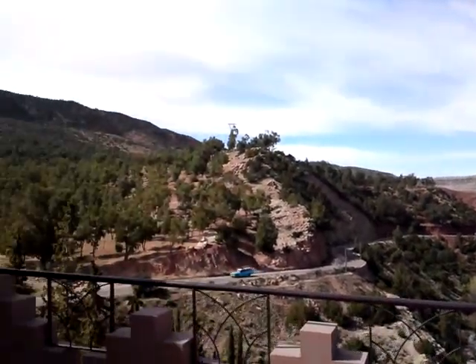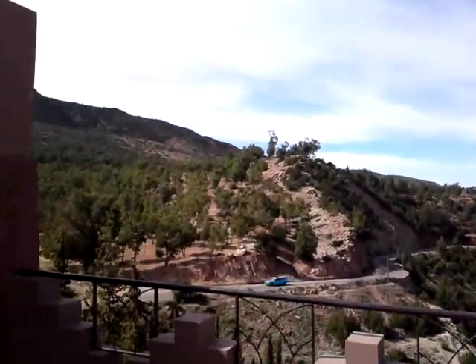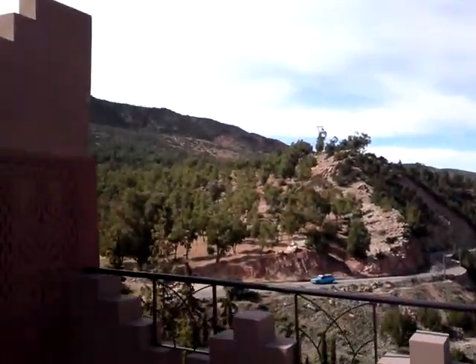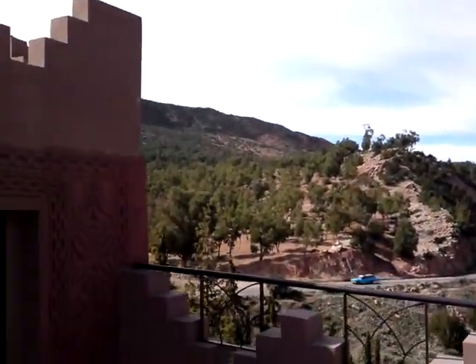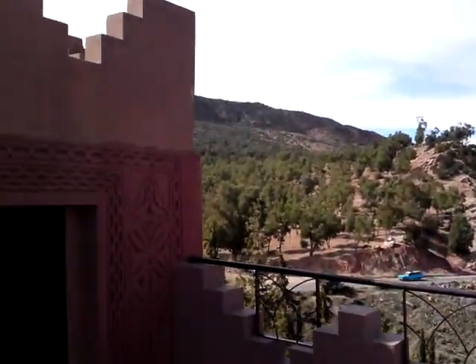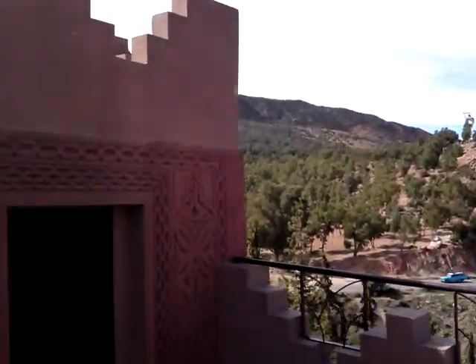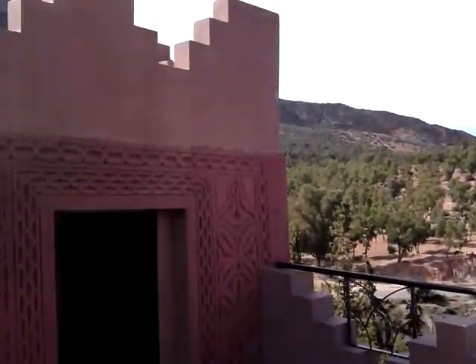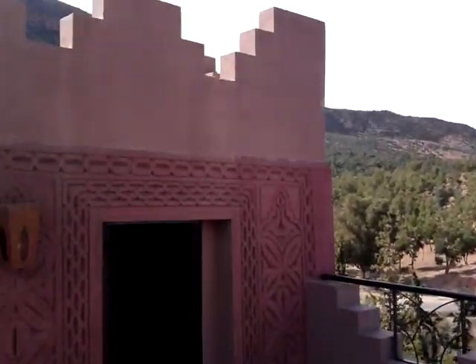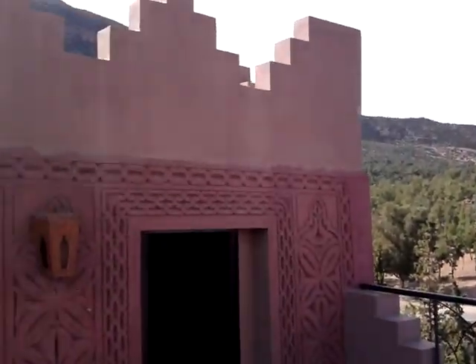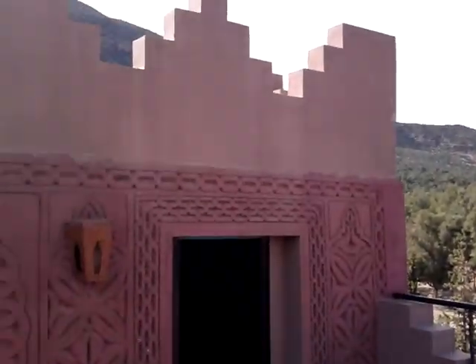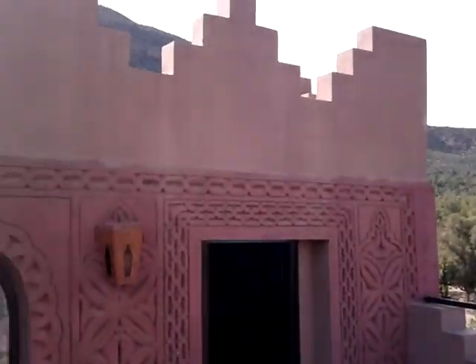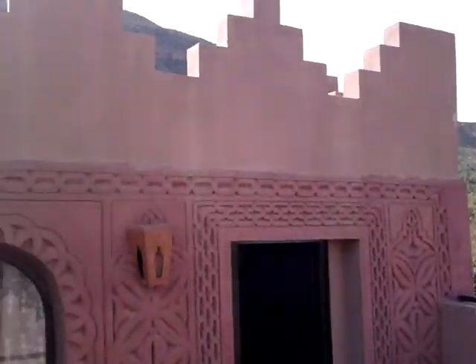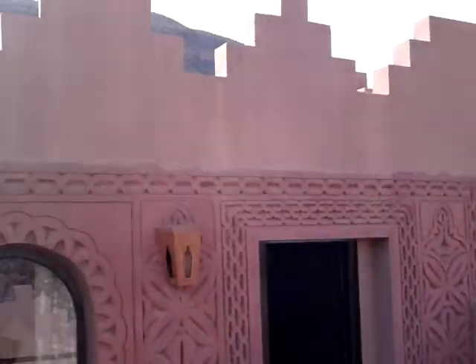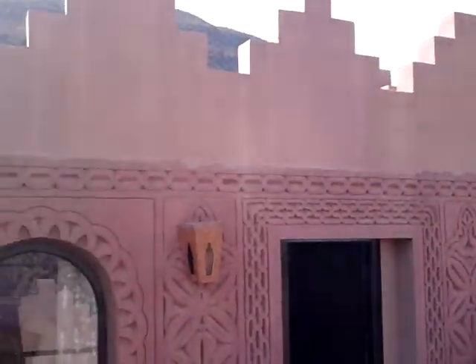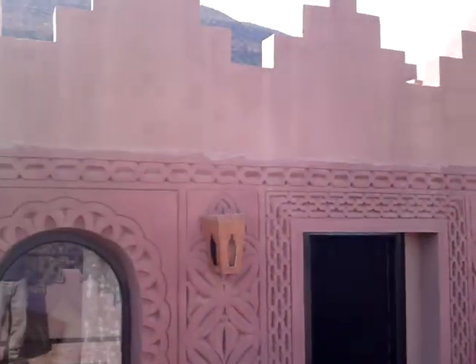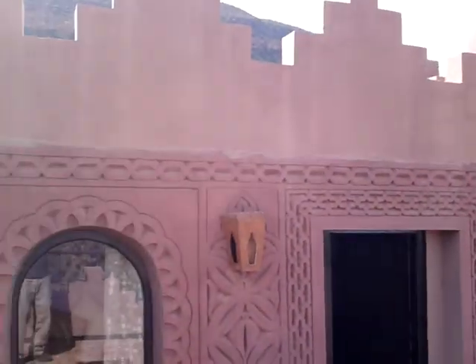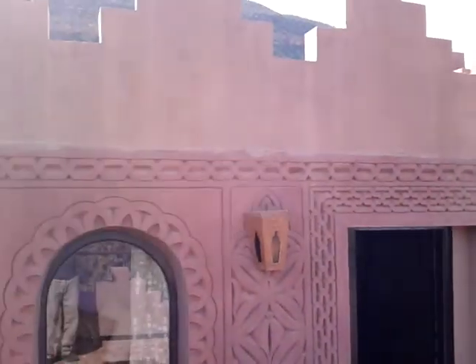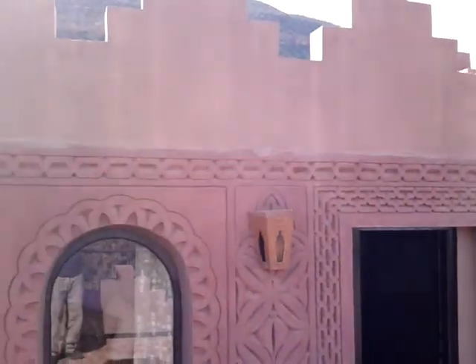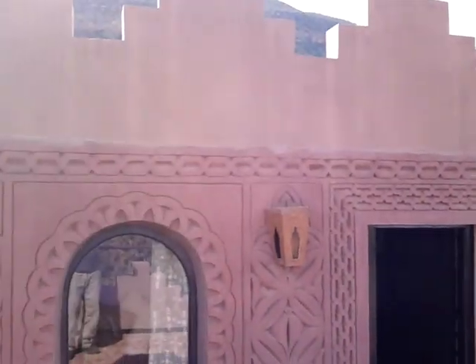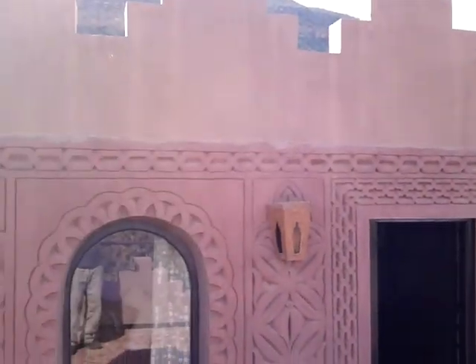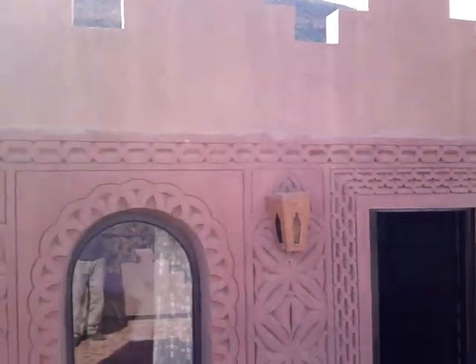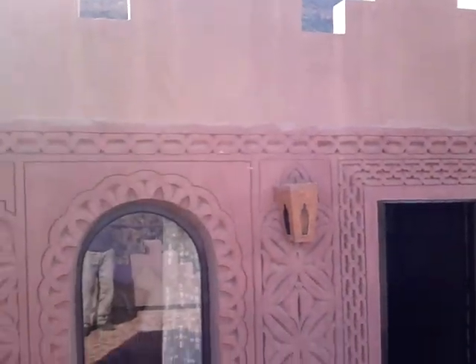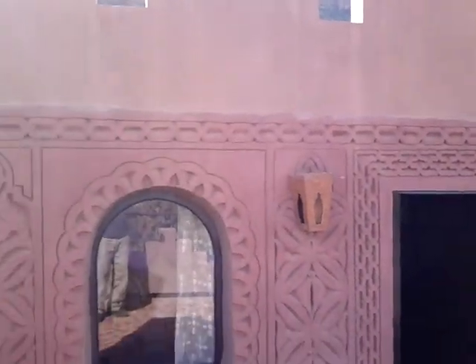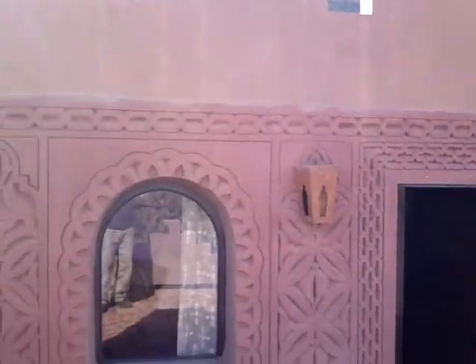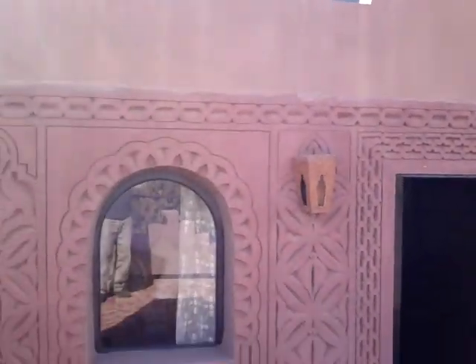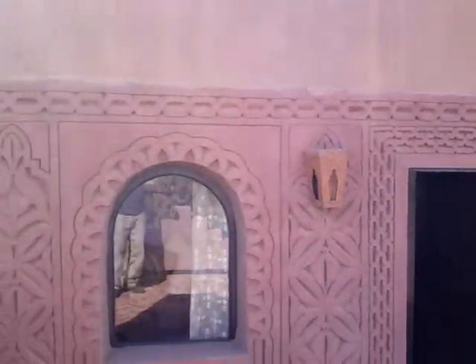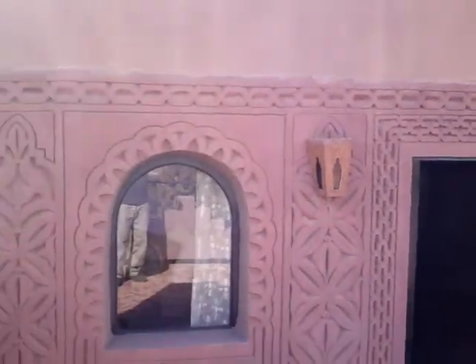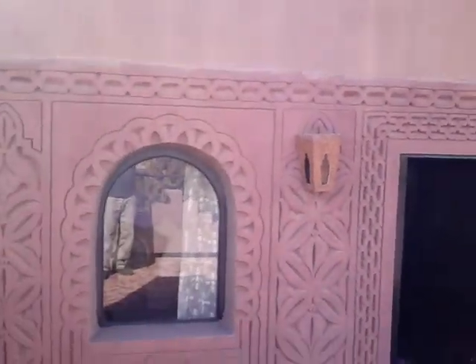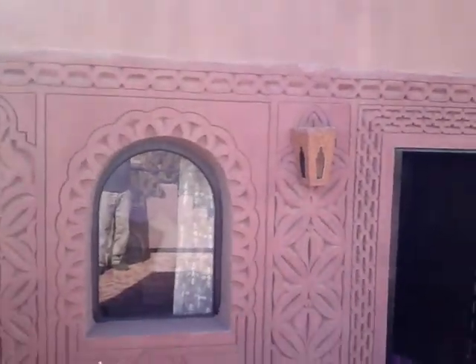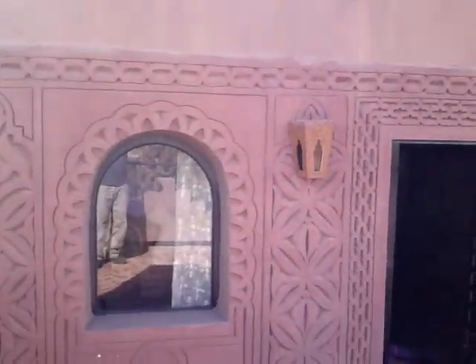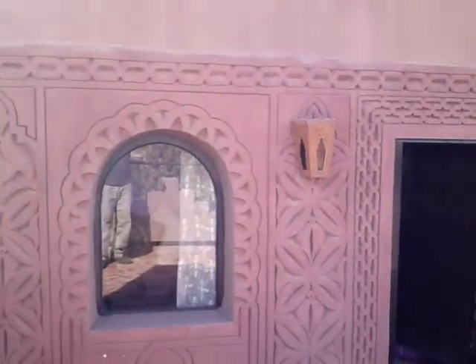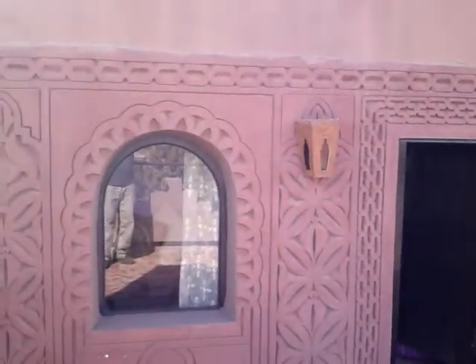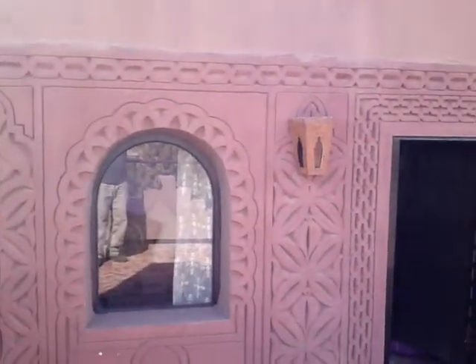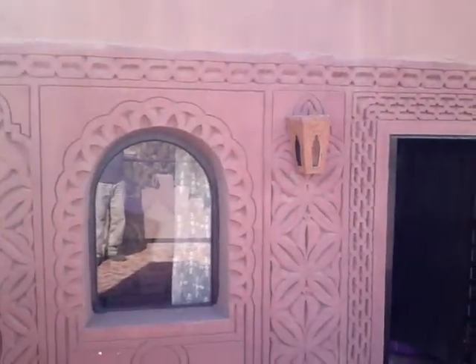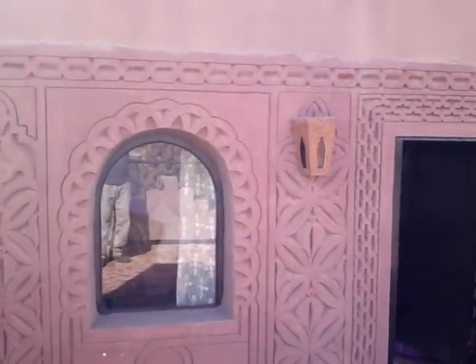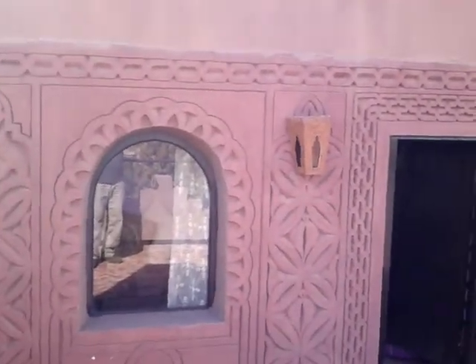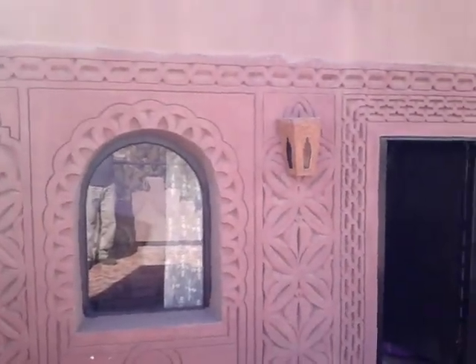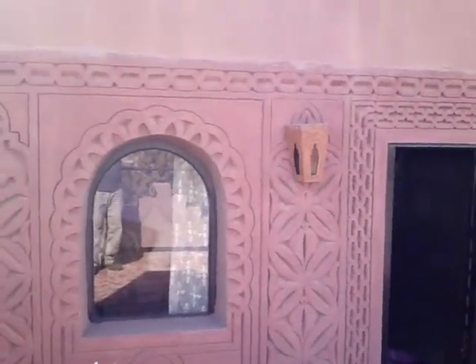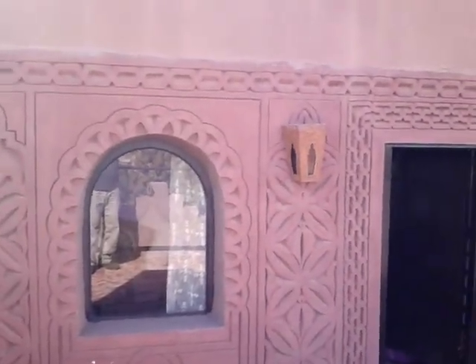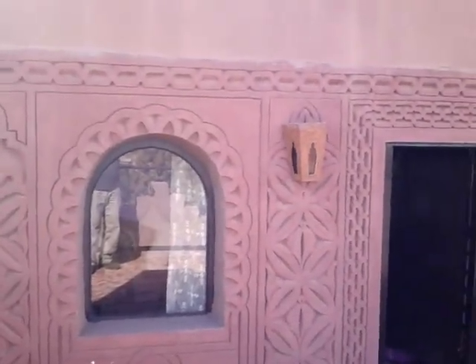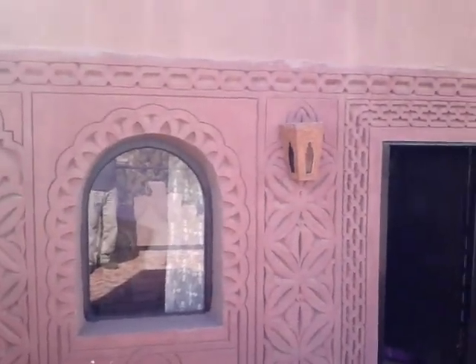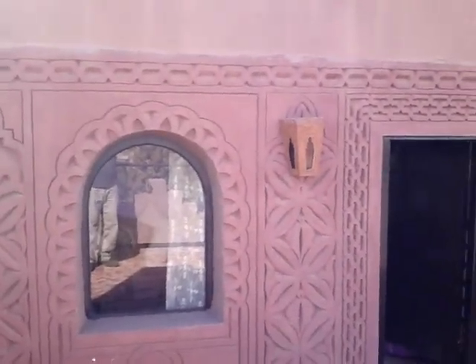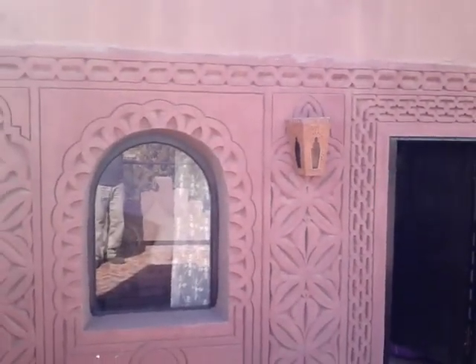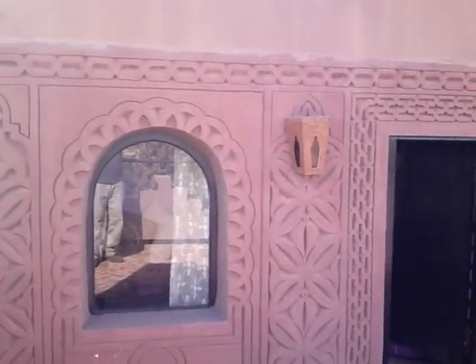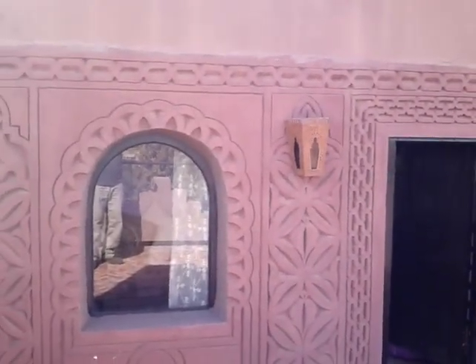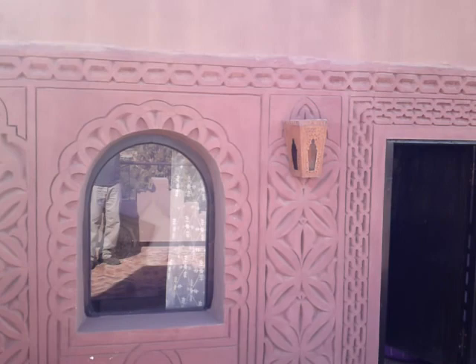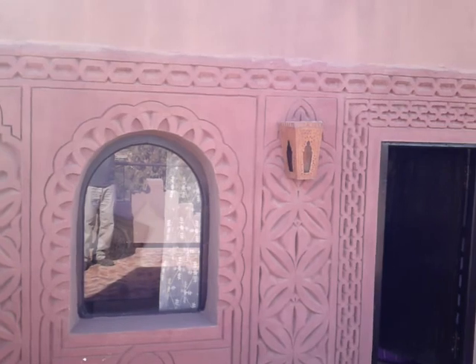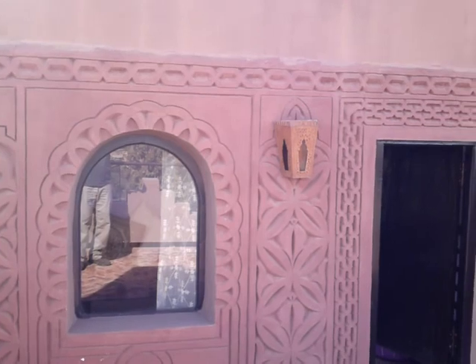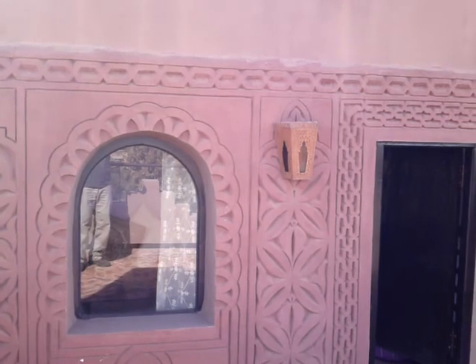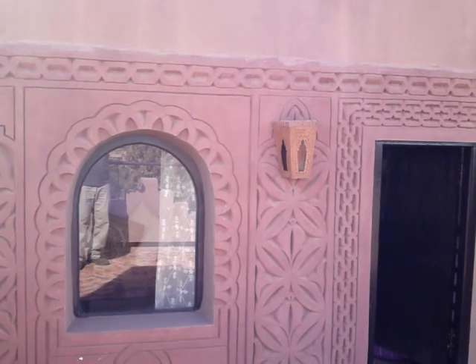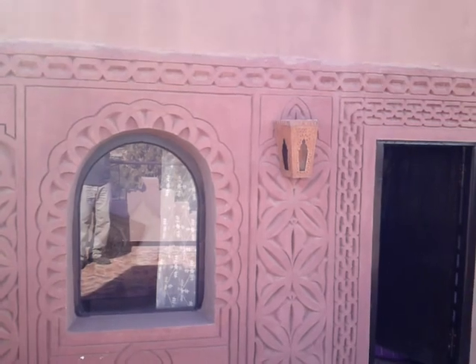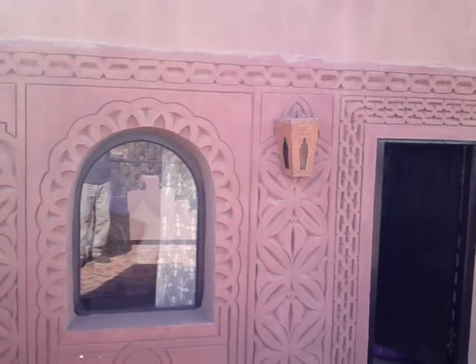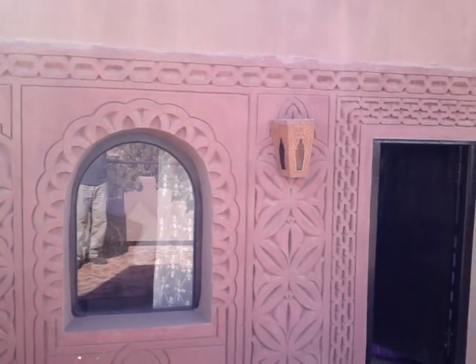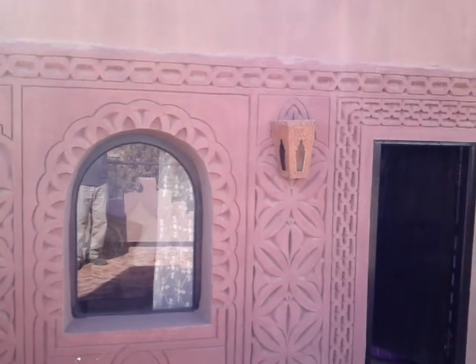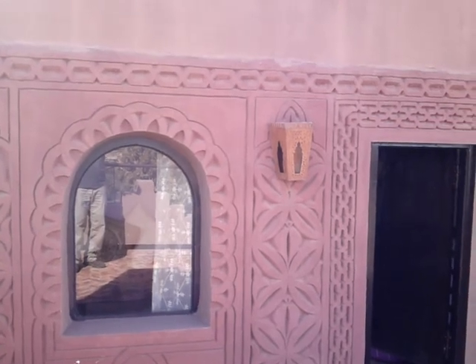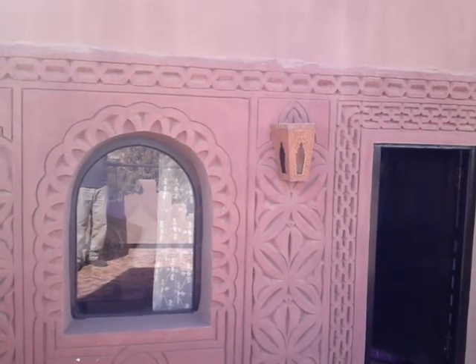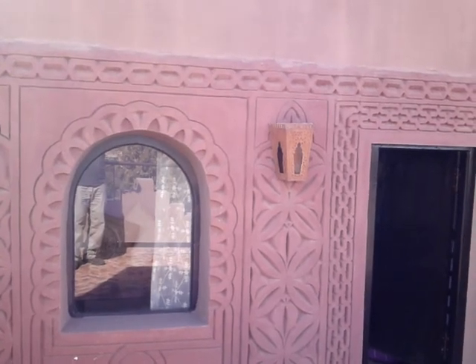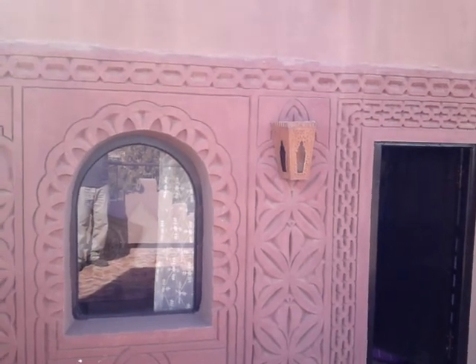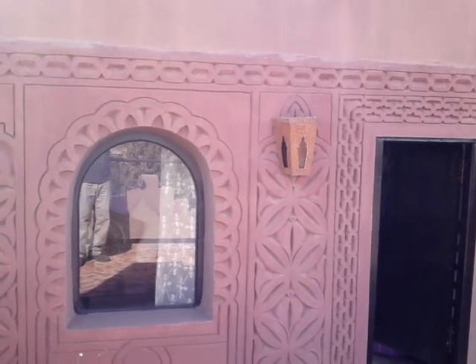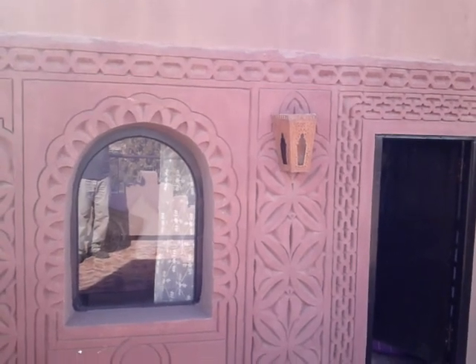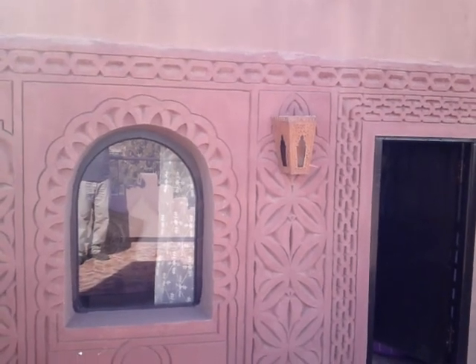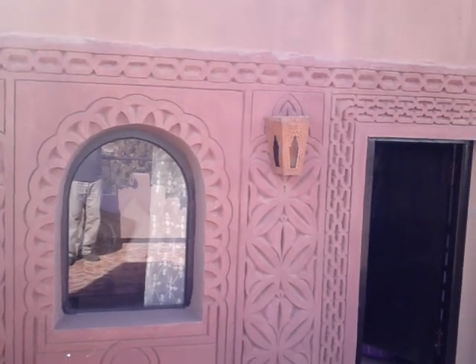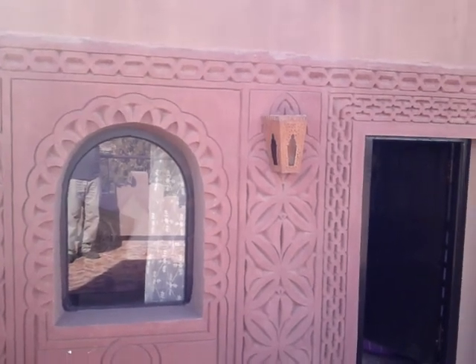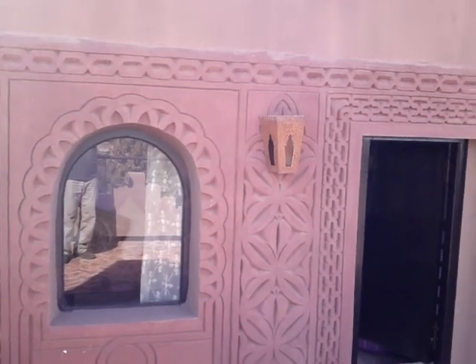That's our room. Number 33. Kasbah Tamadot.